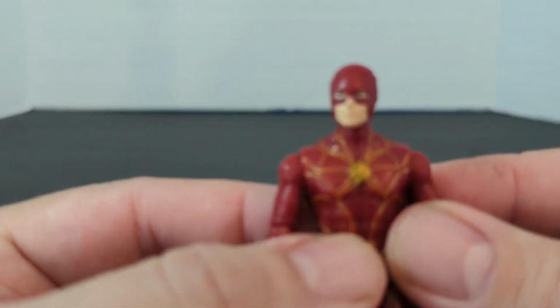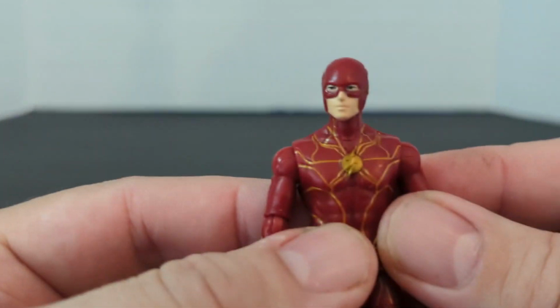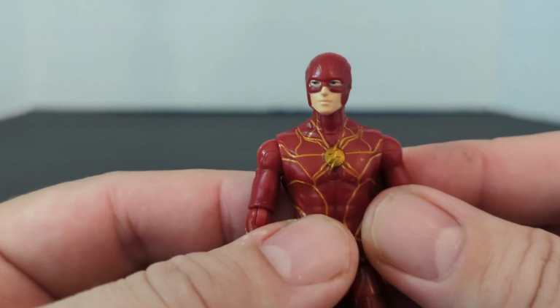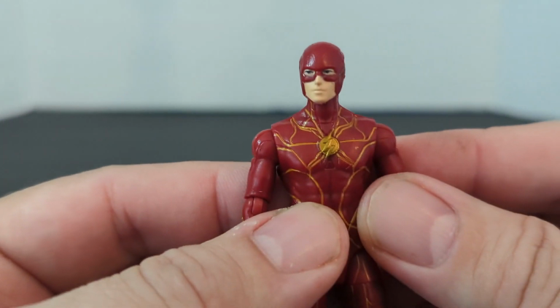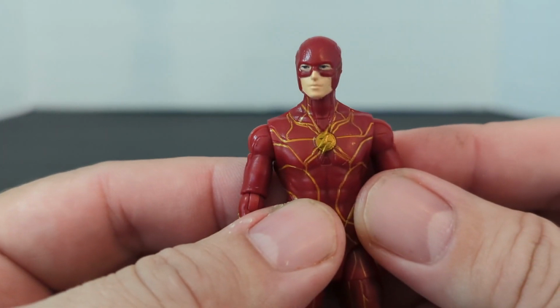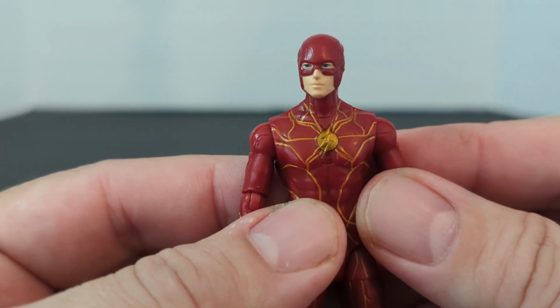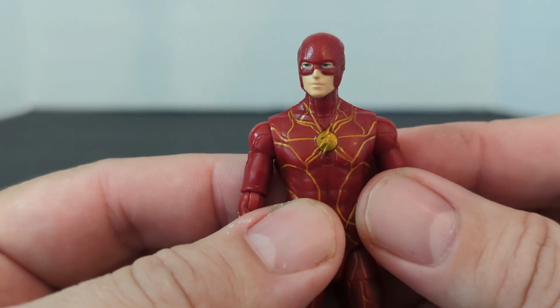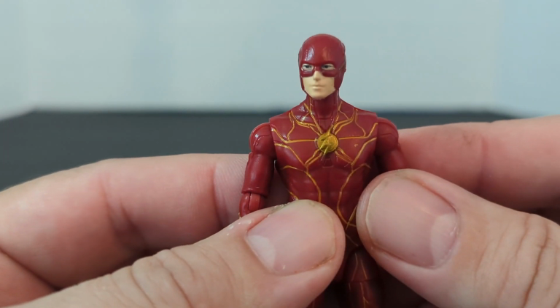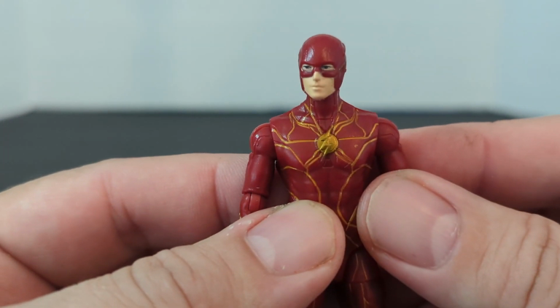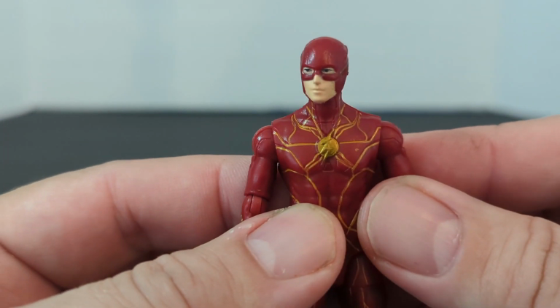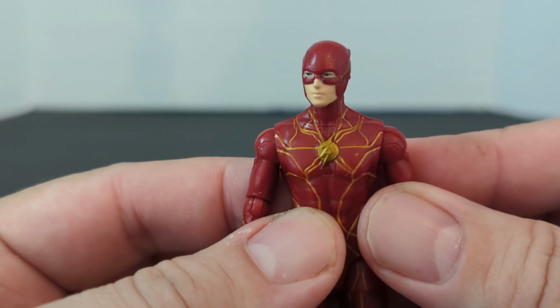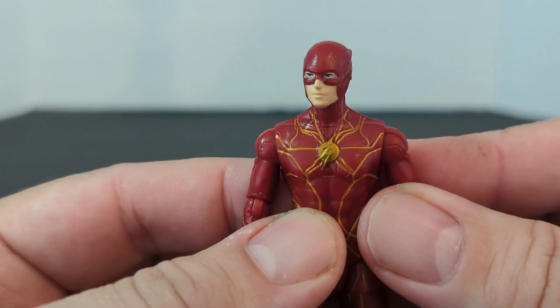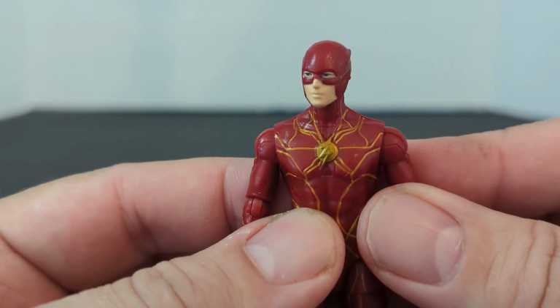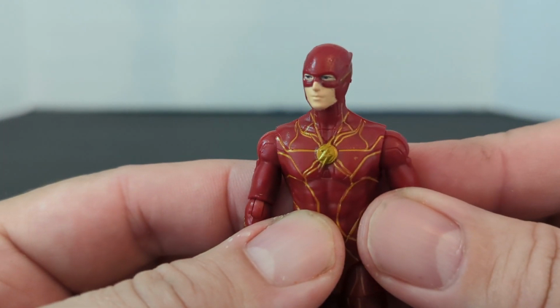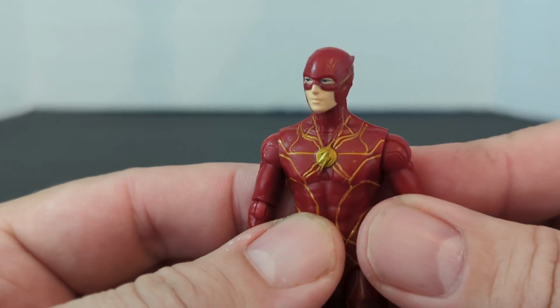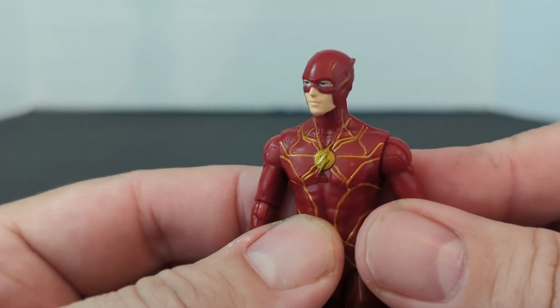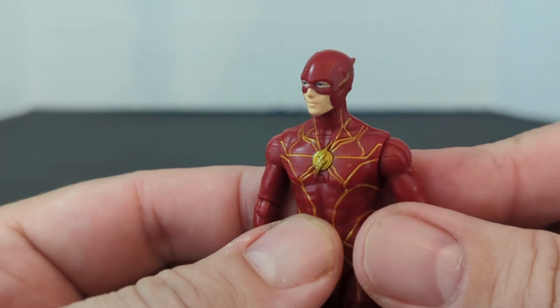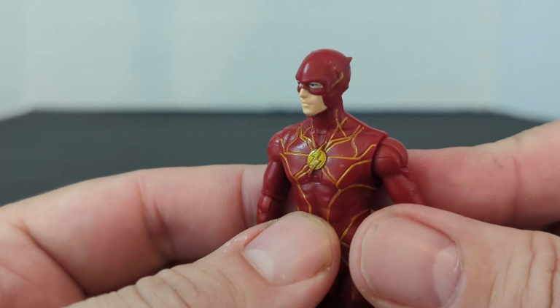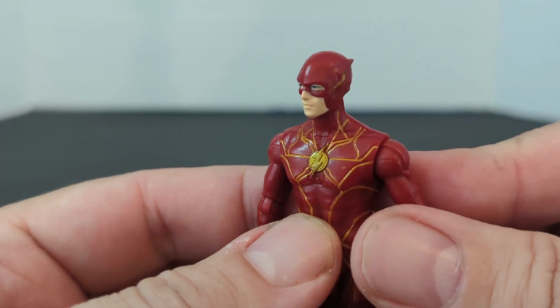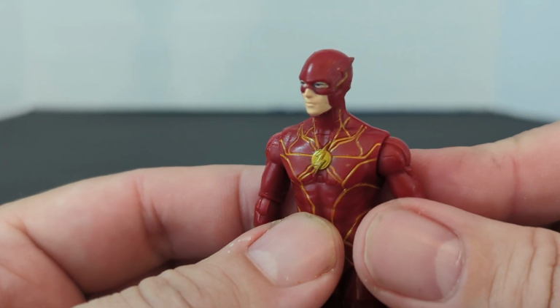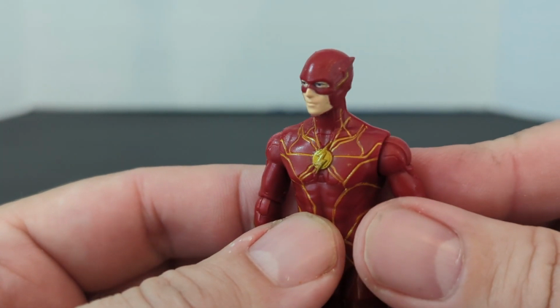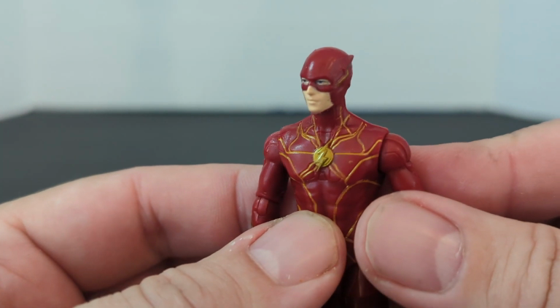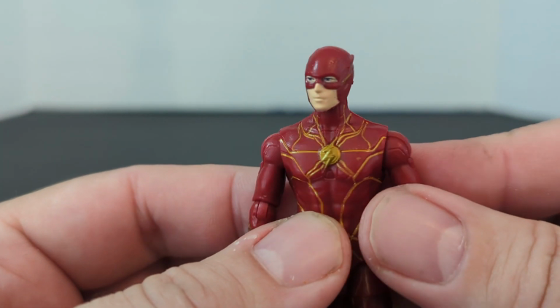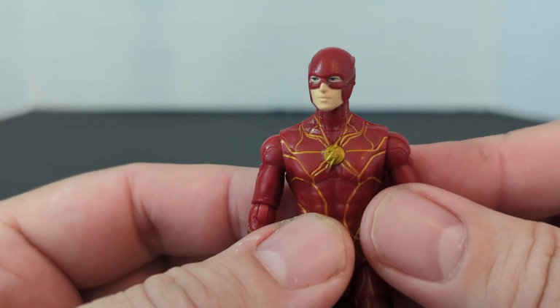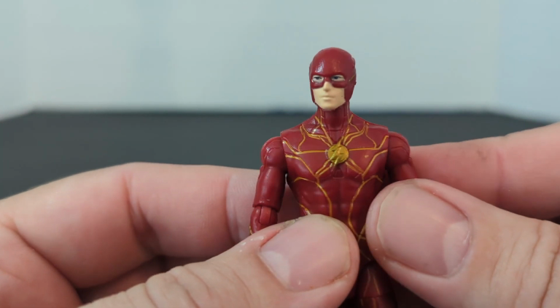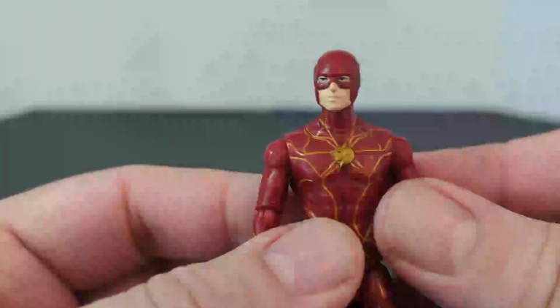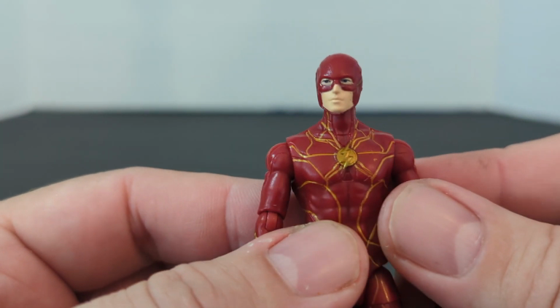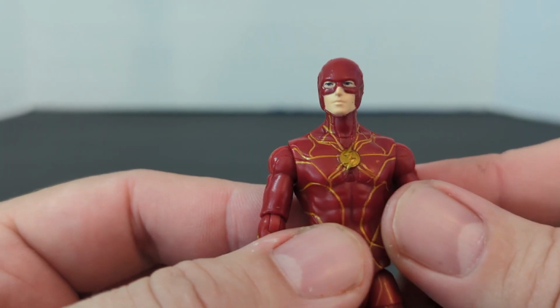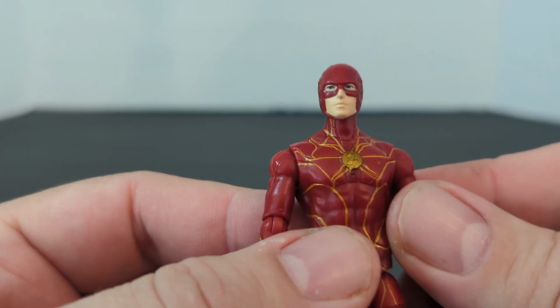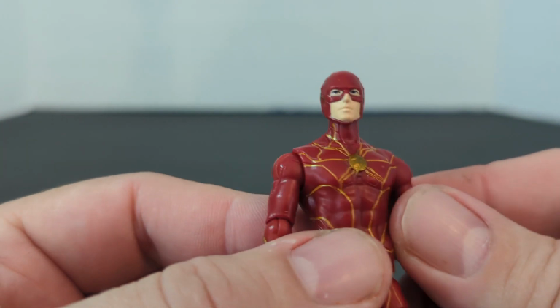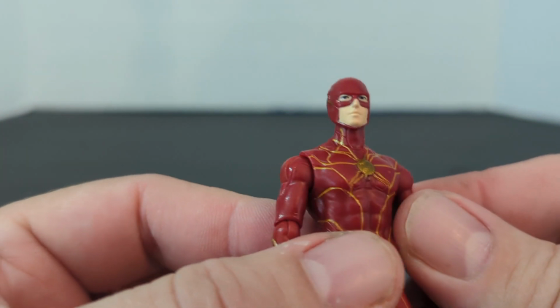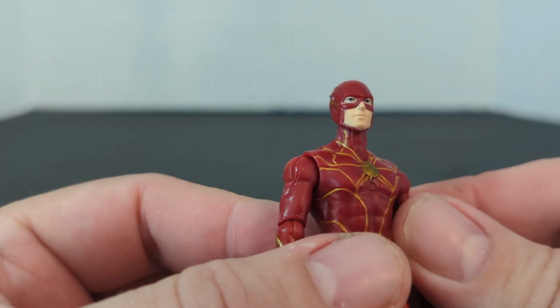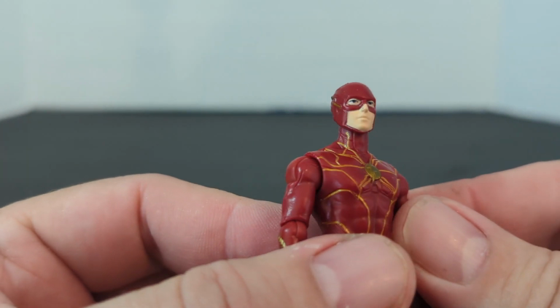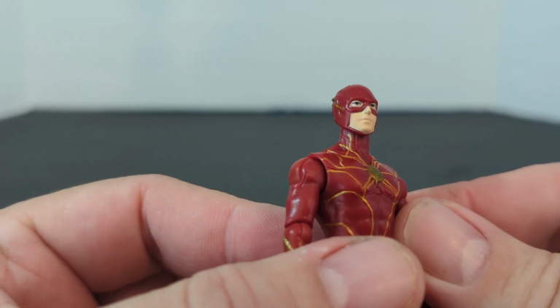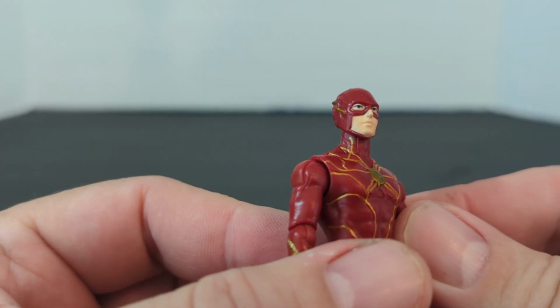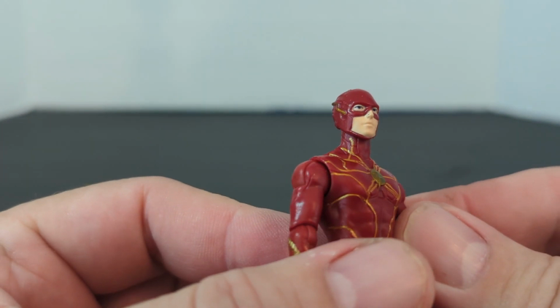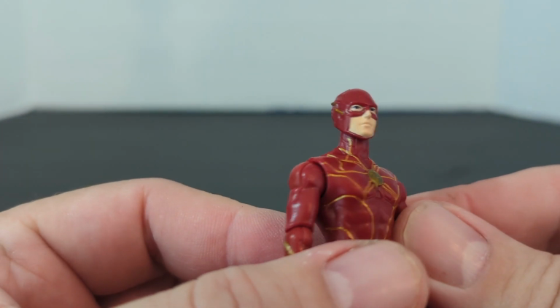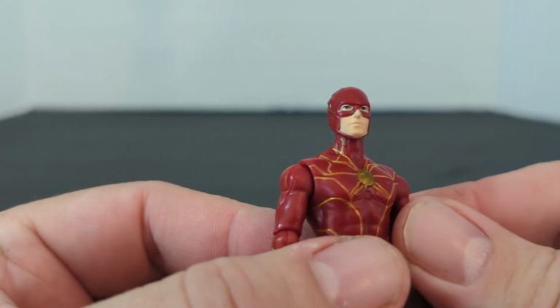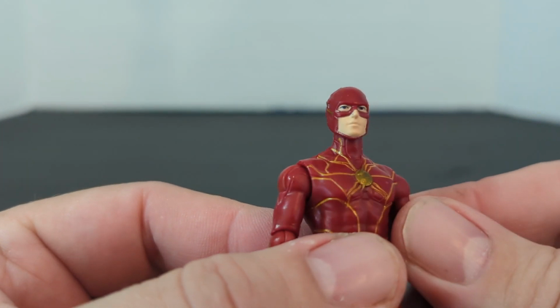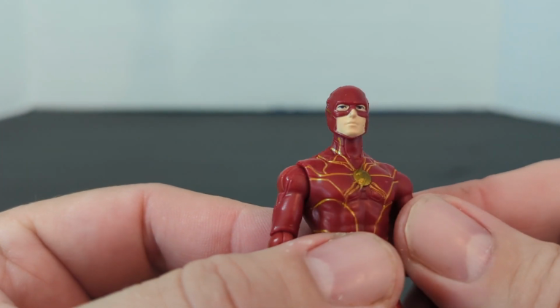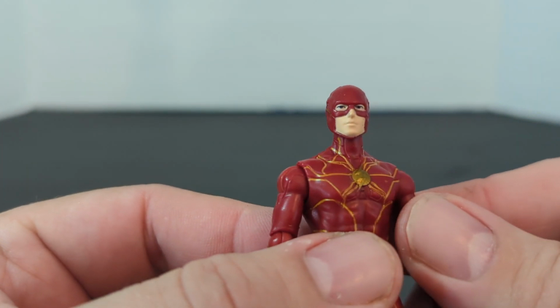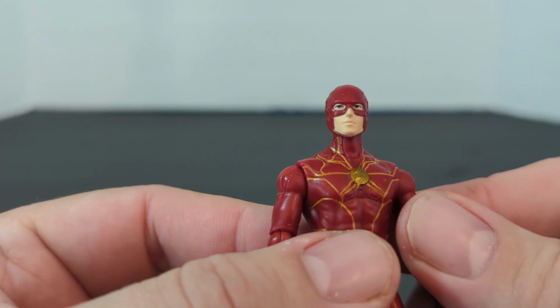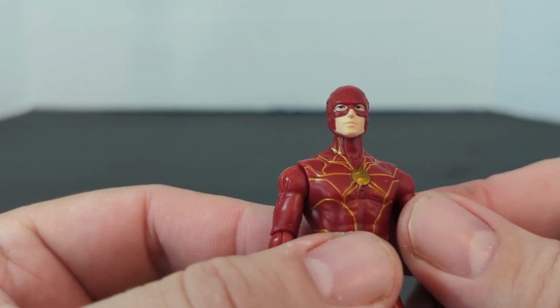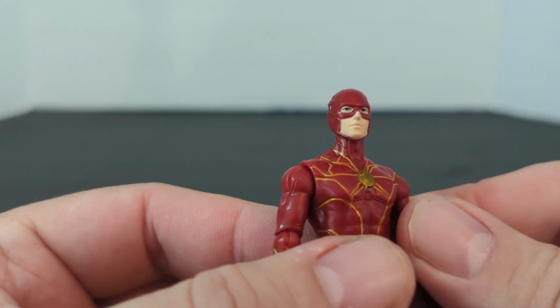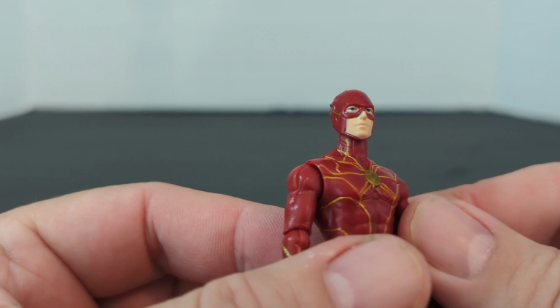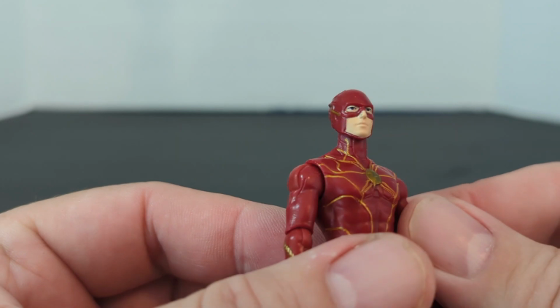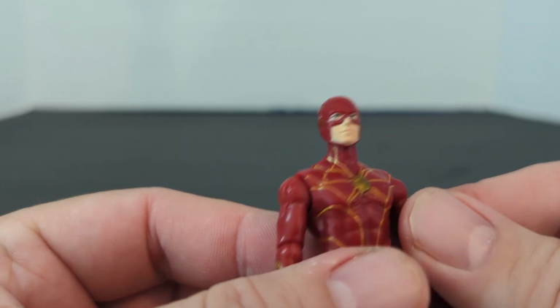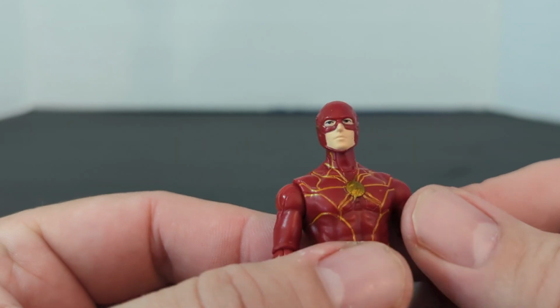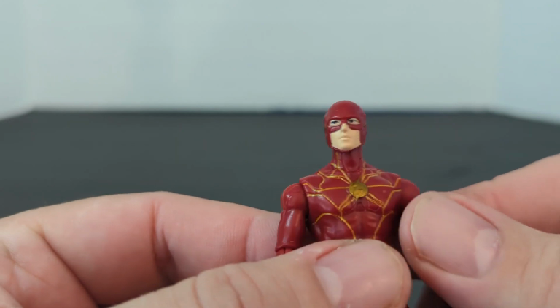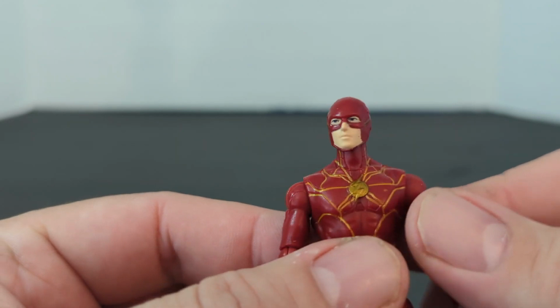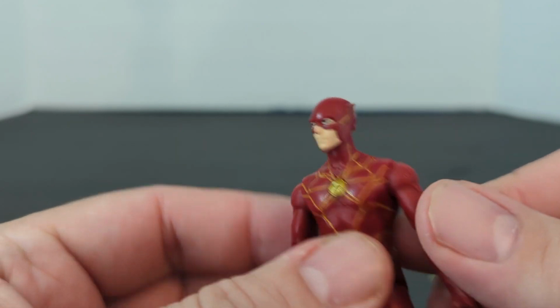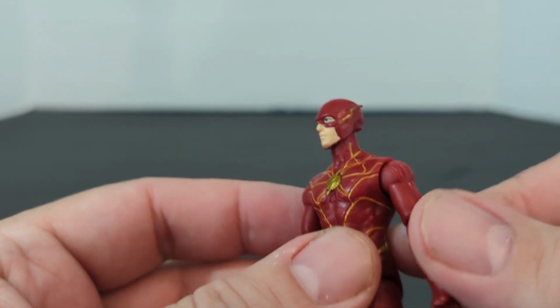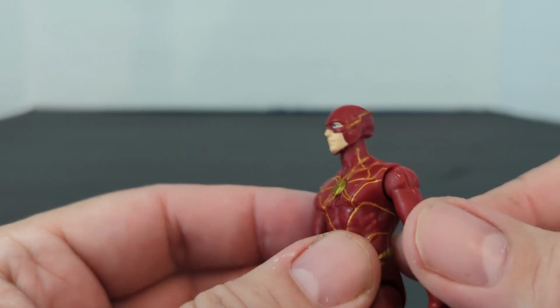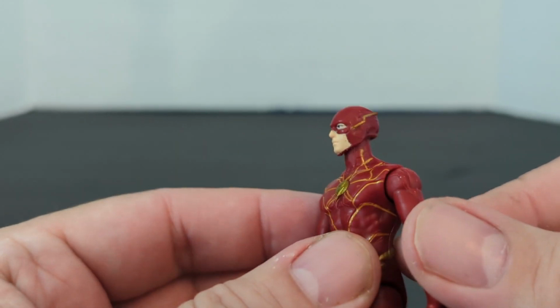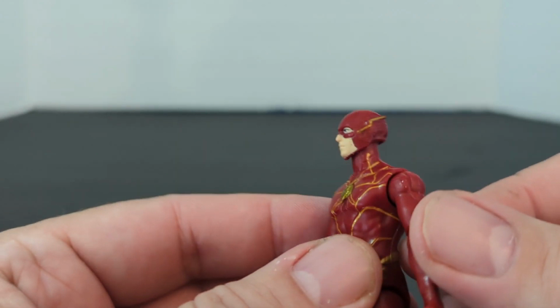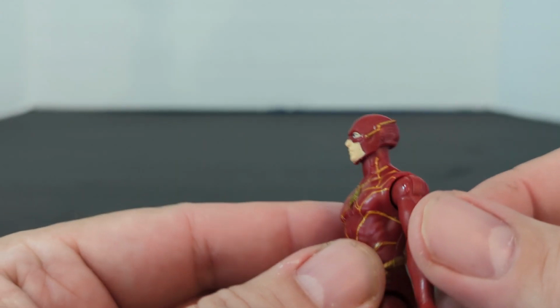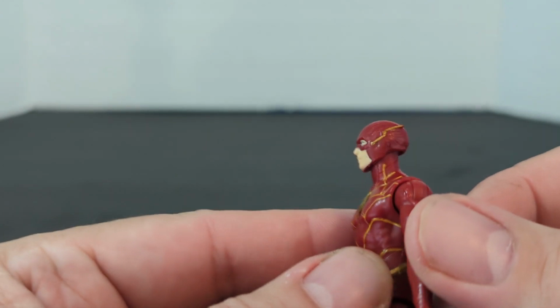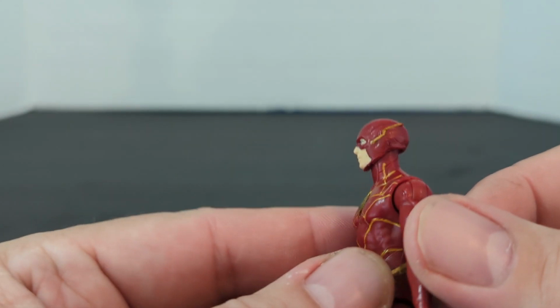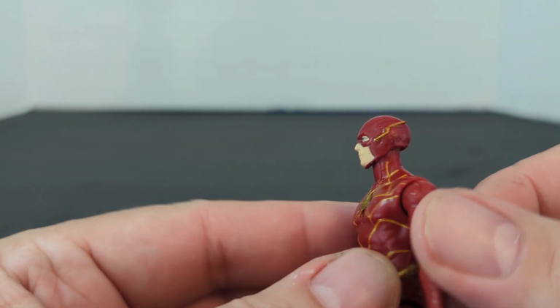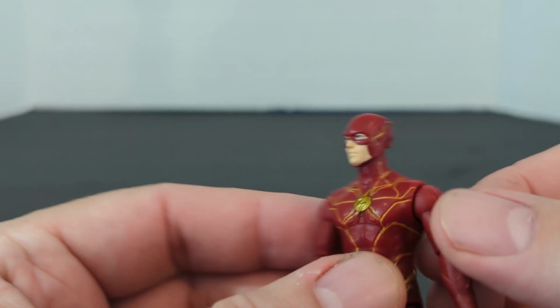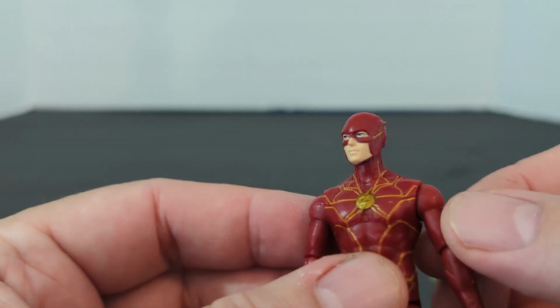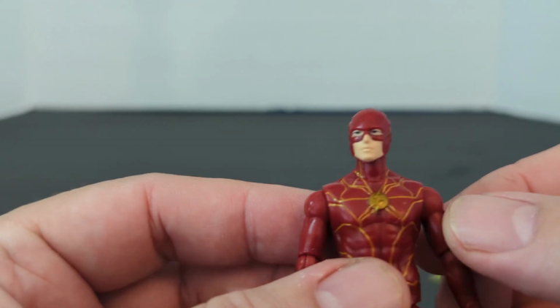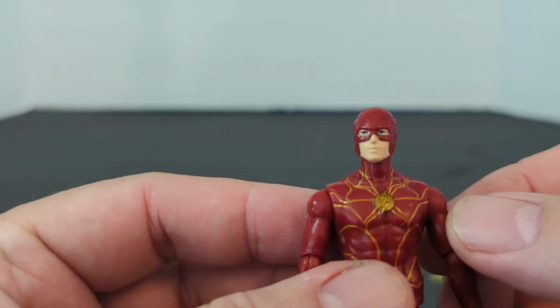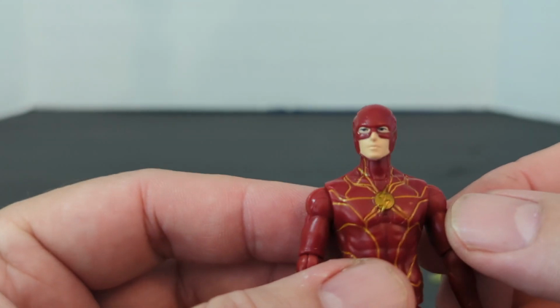It's got the Flash symbol, it's got Barry — it looks like blue eyes. A very good face sculpt.